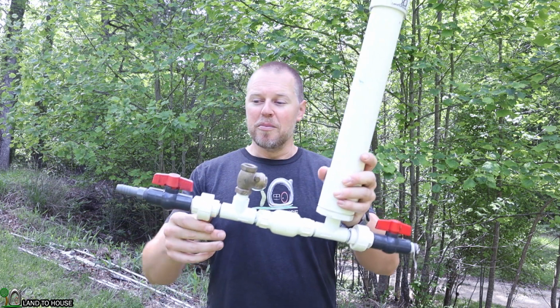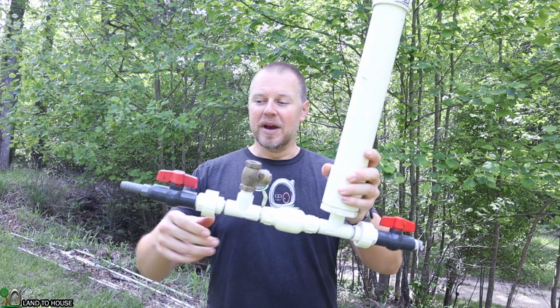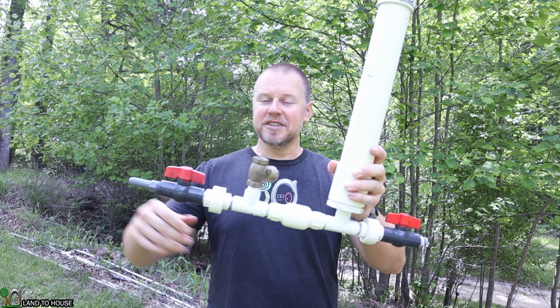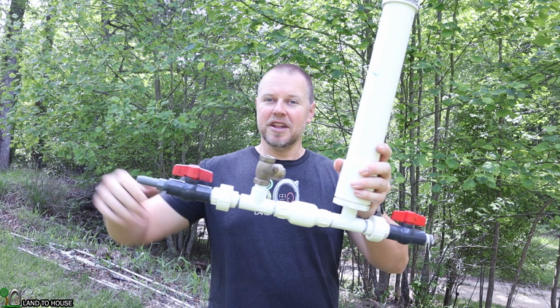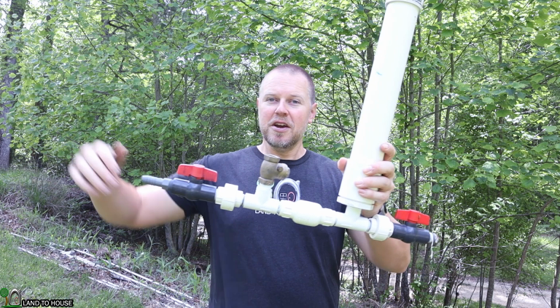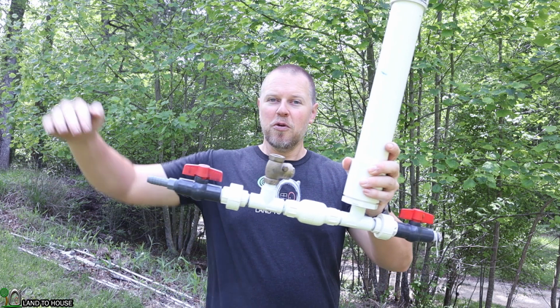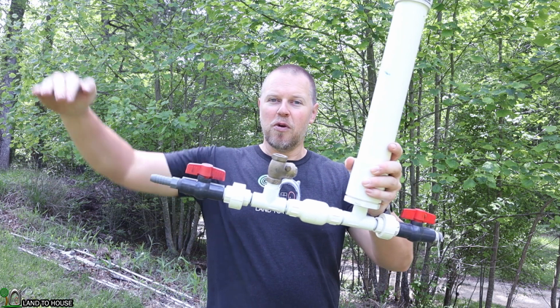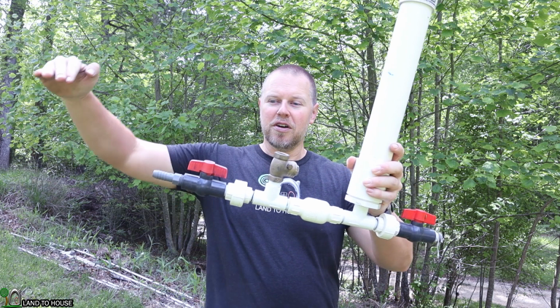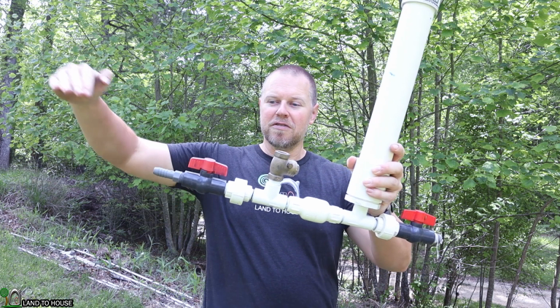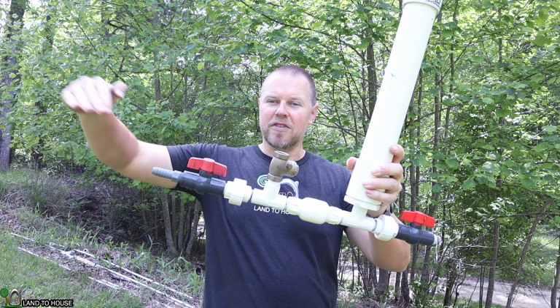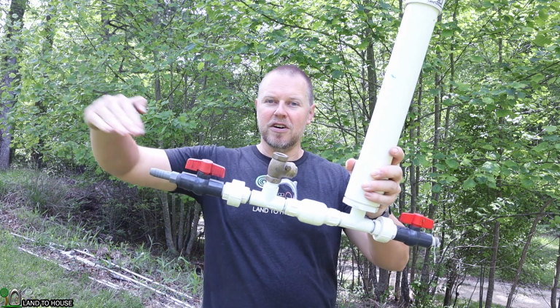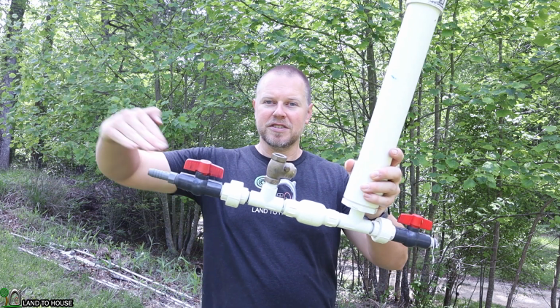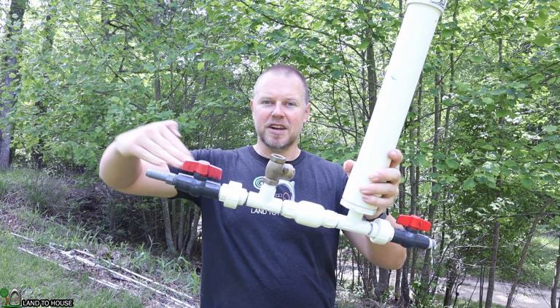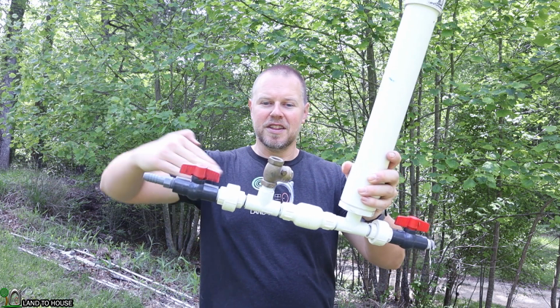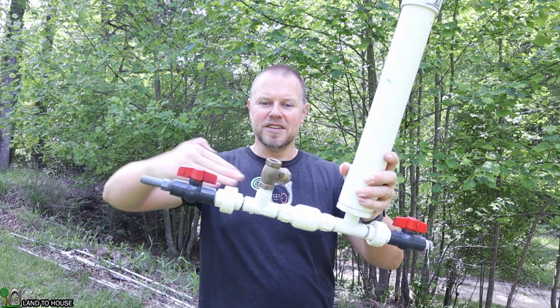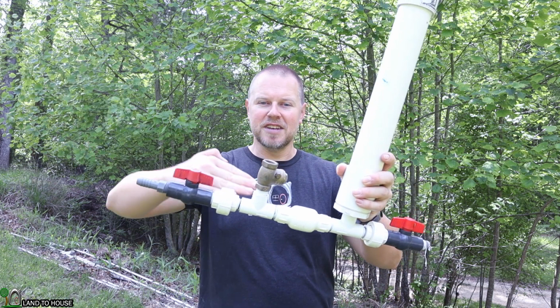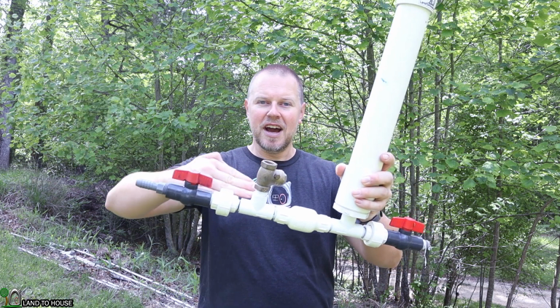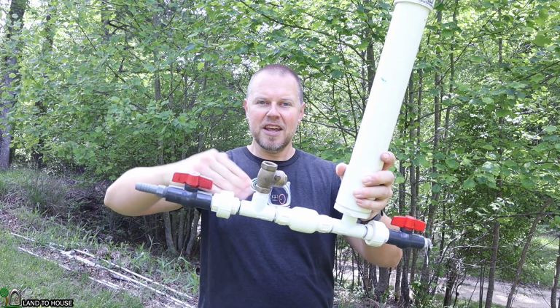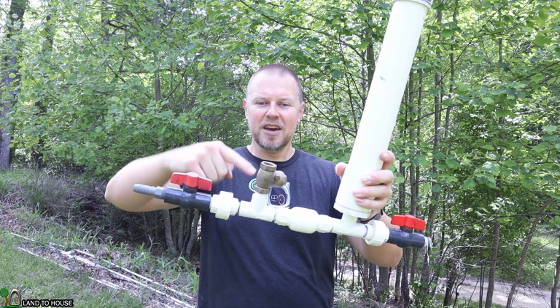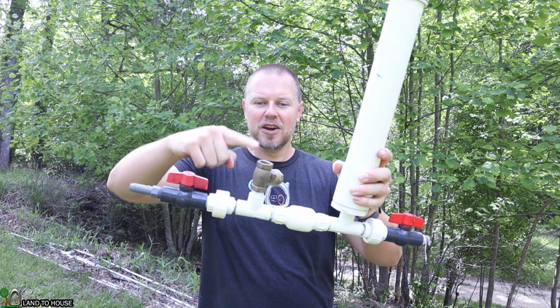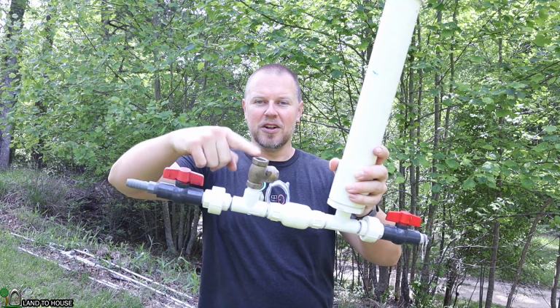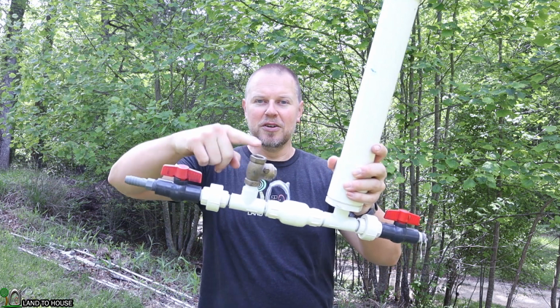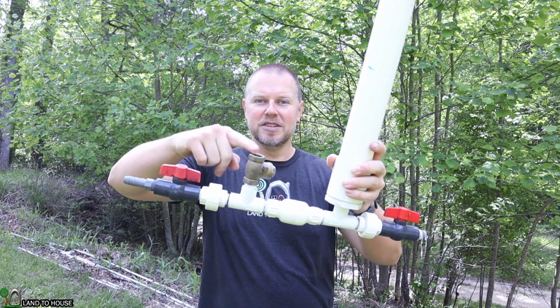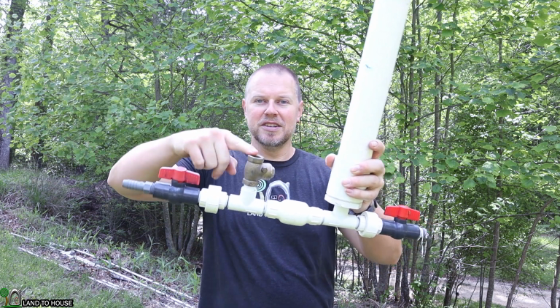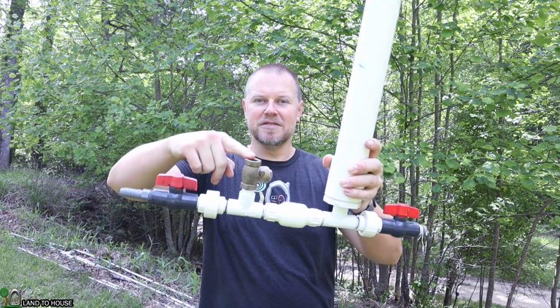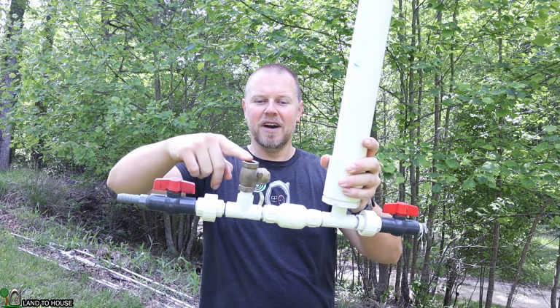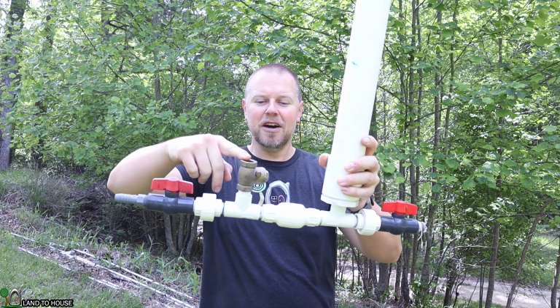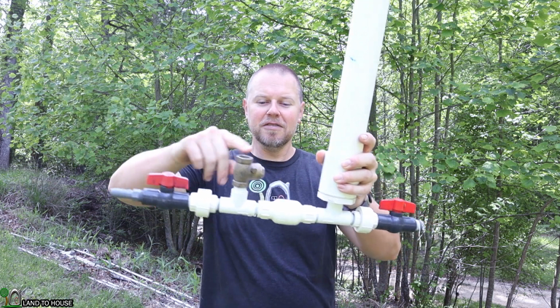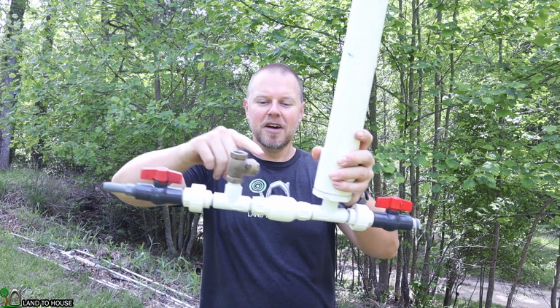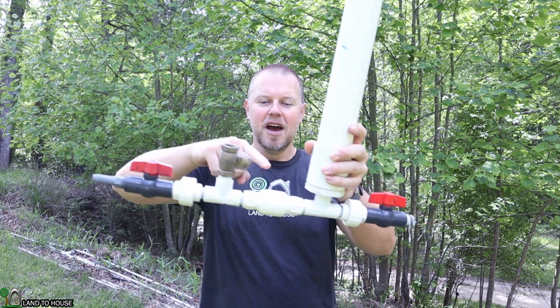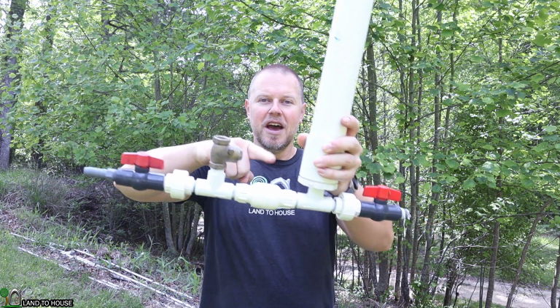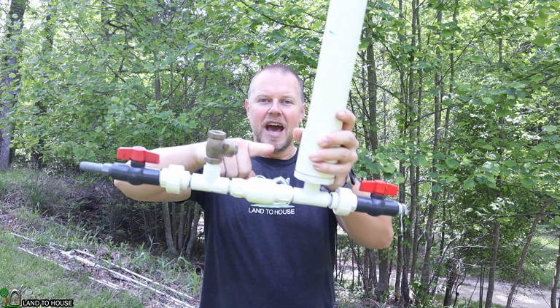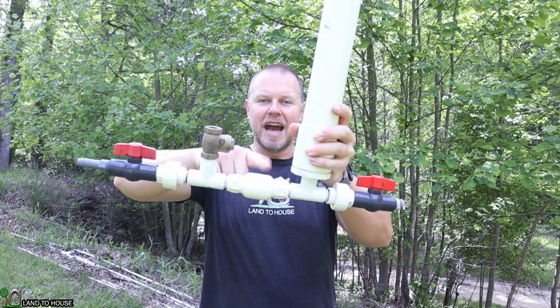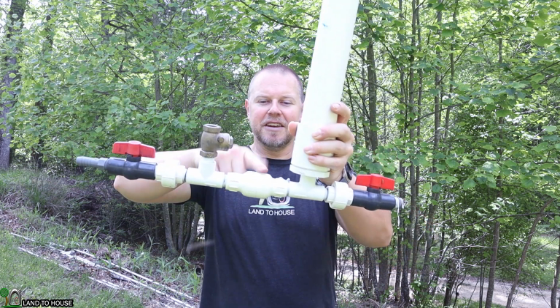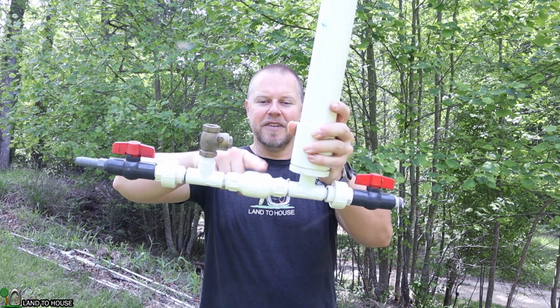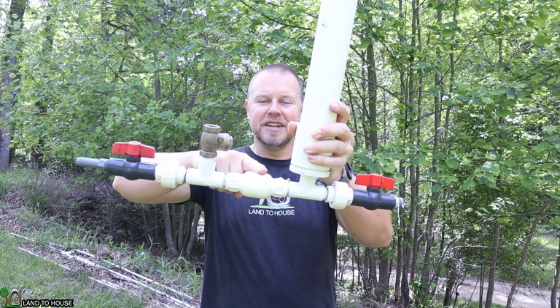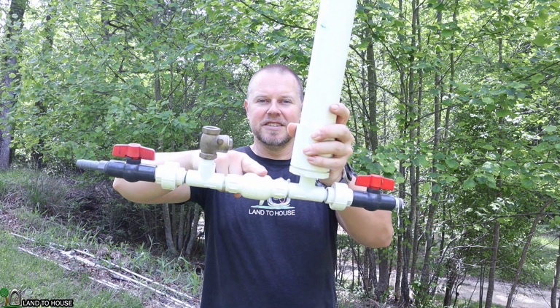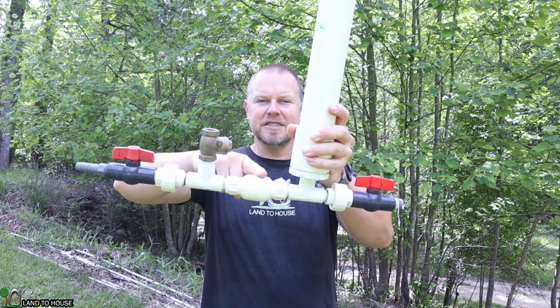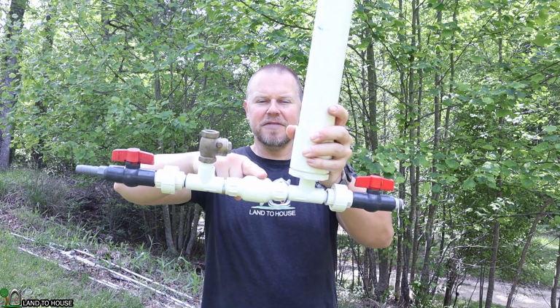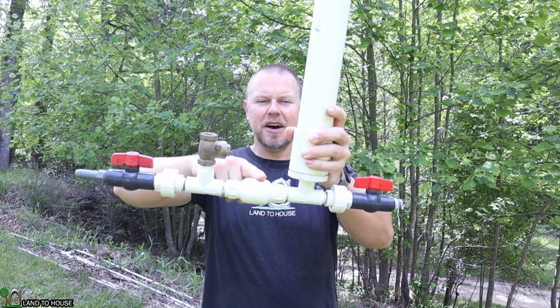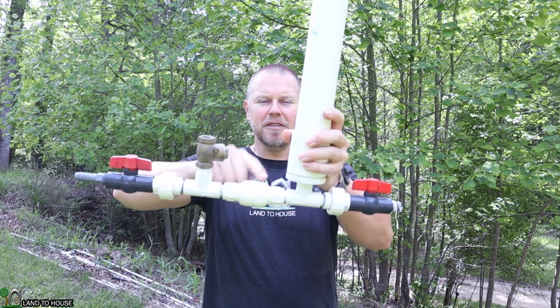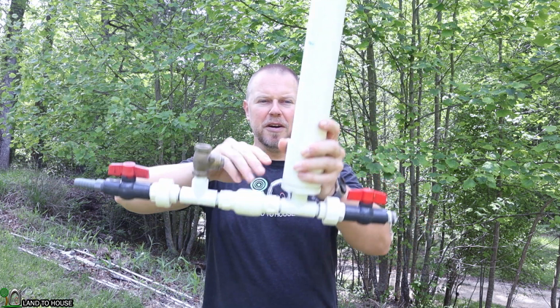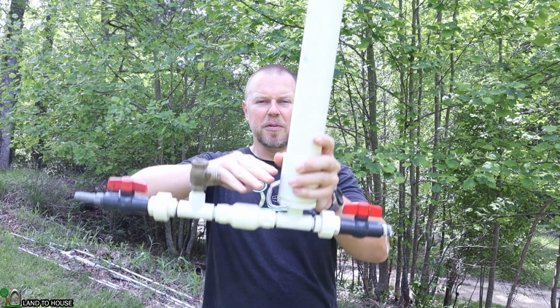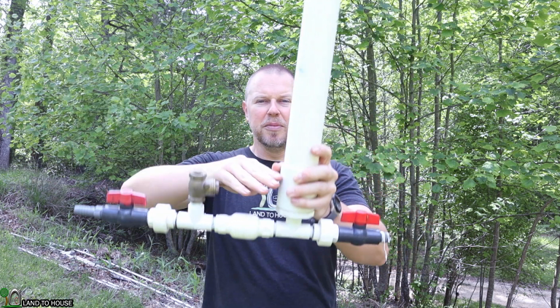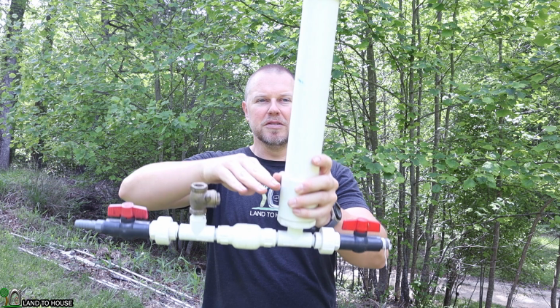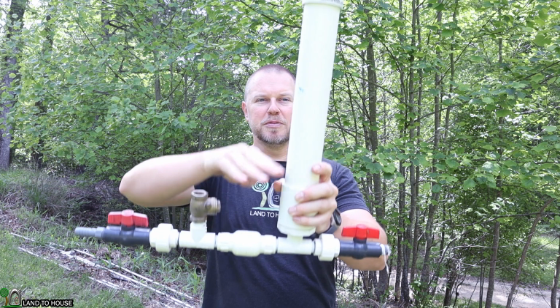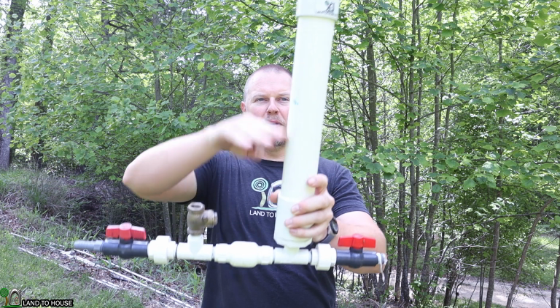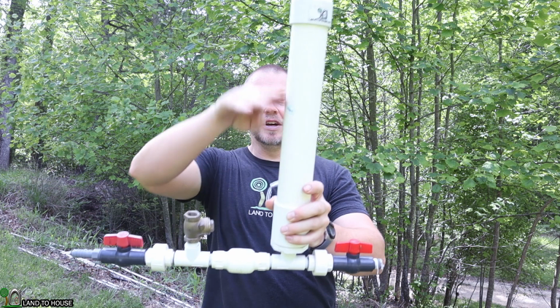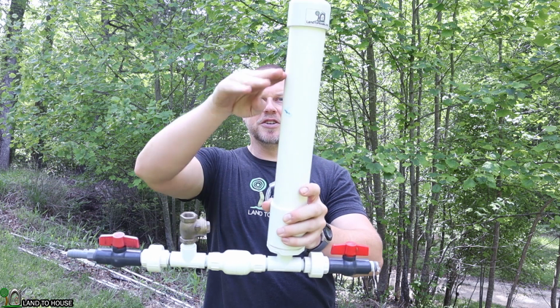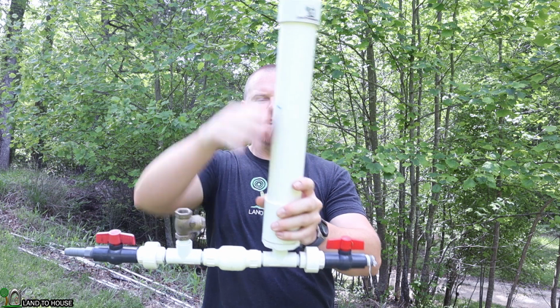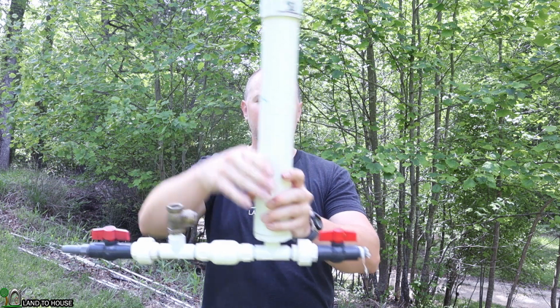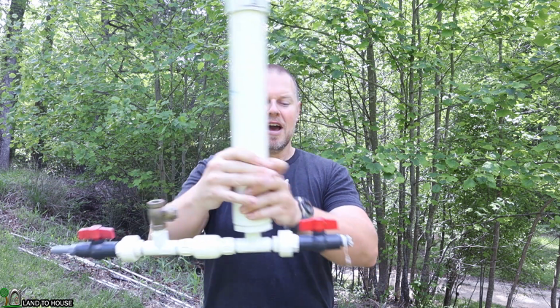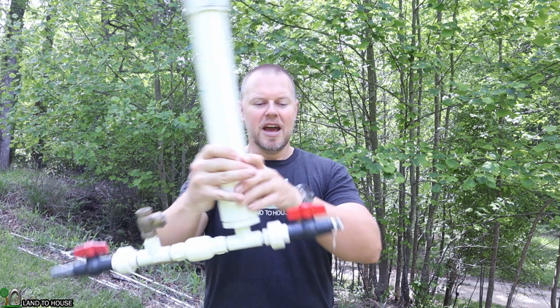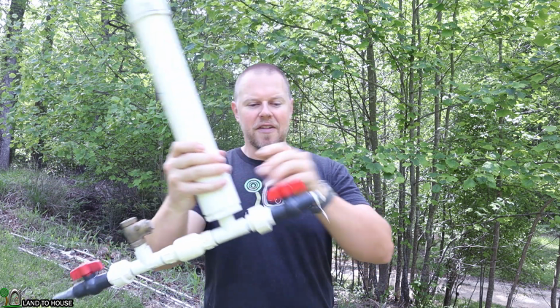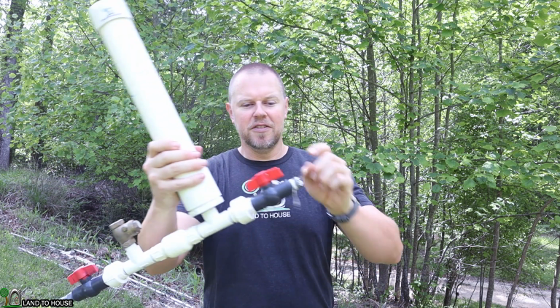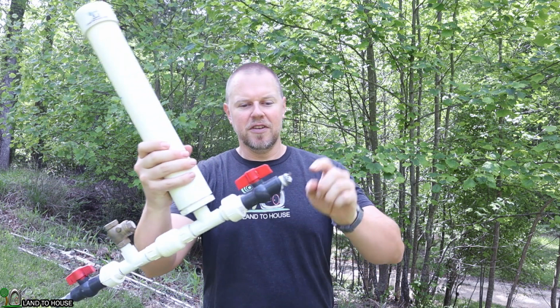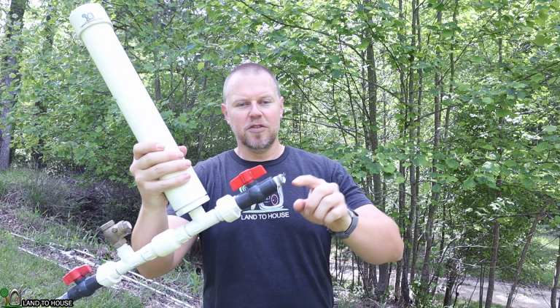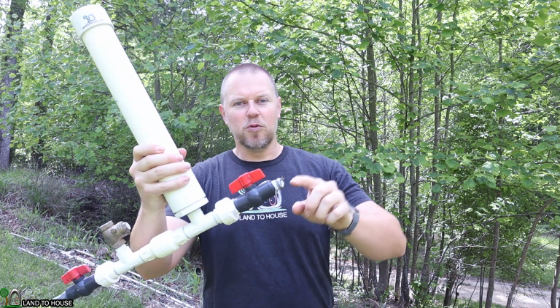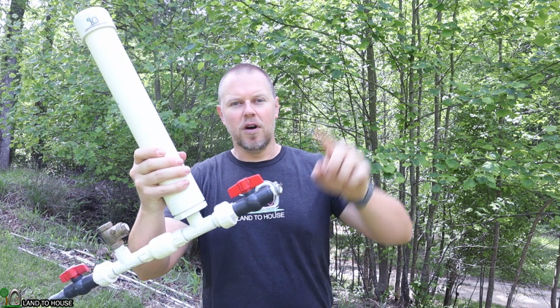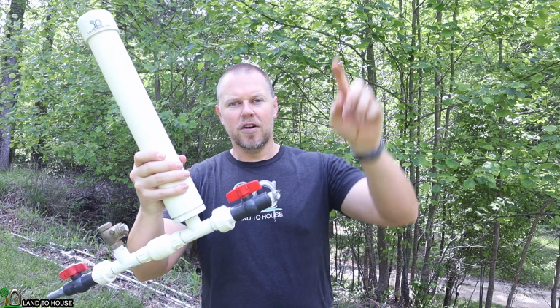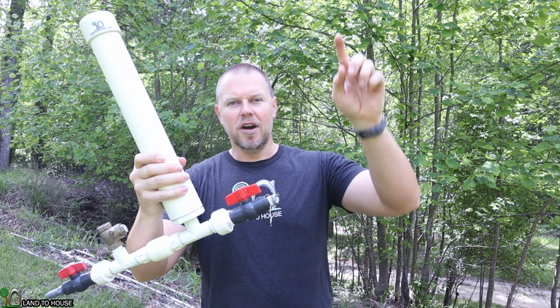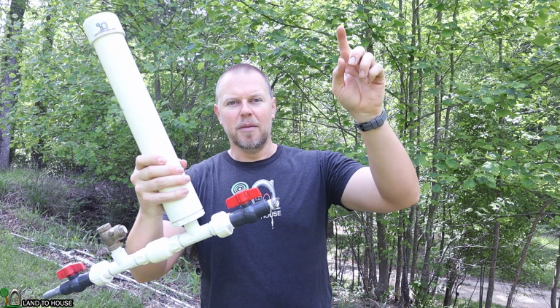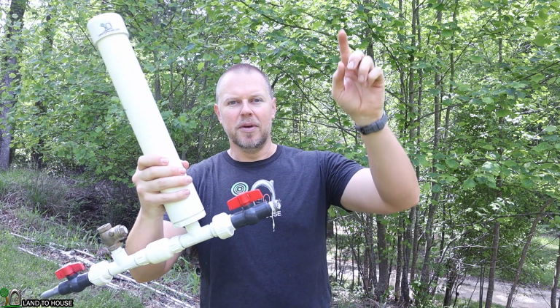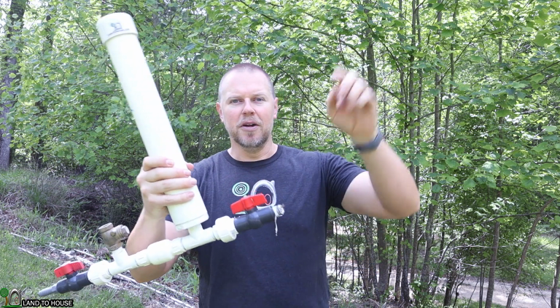Basically, water falls into this side, closes this valve, activates this valve, builds pressure, and then sends water uphill.